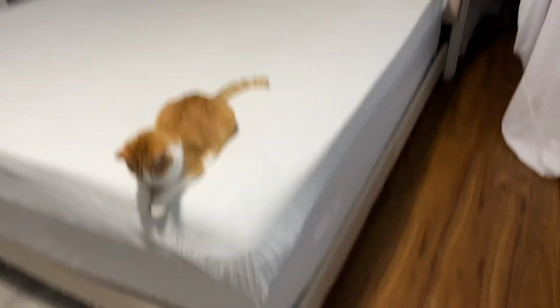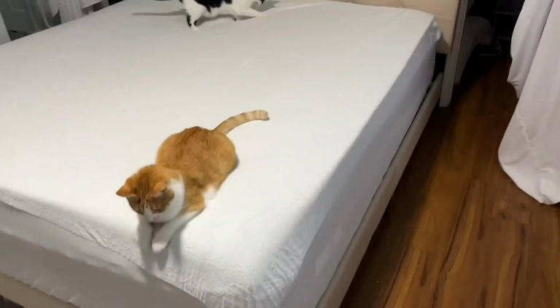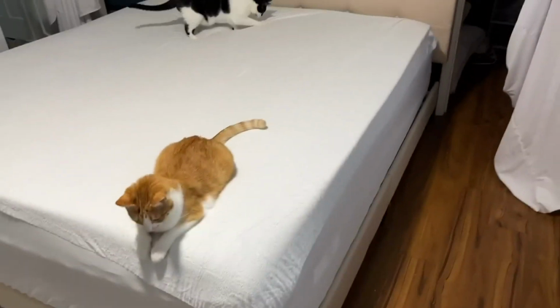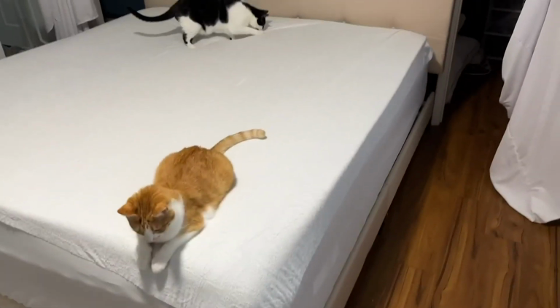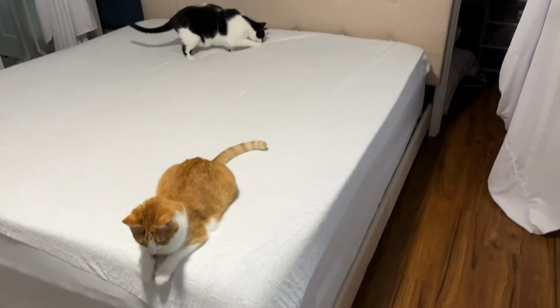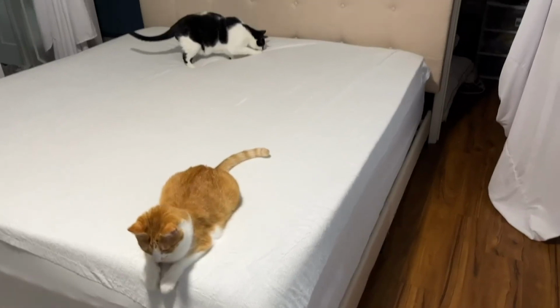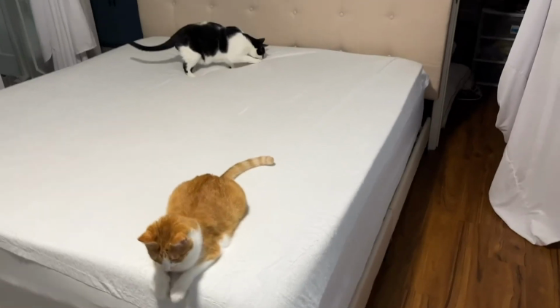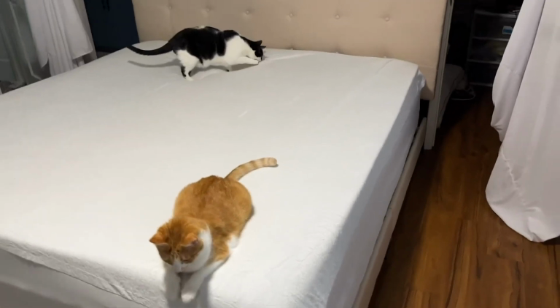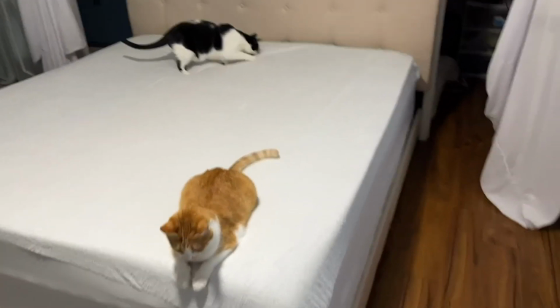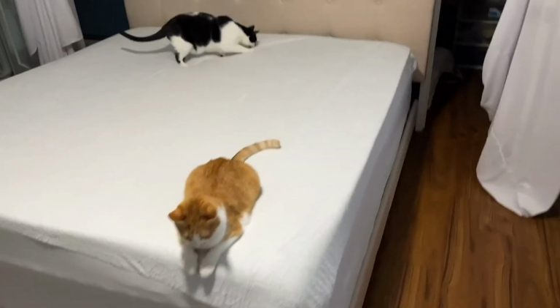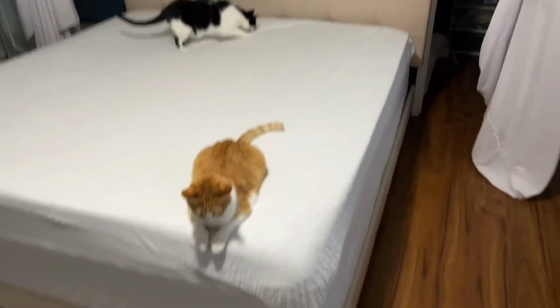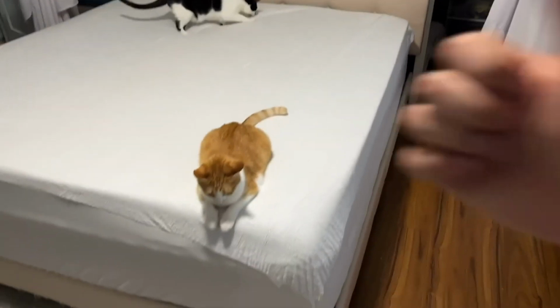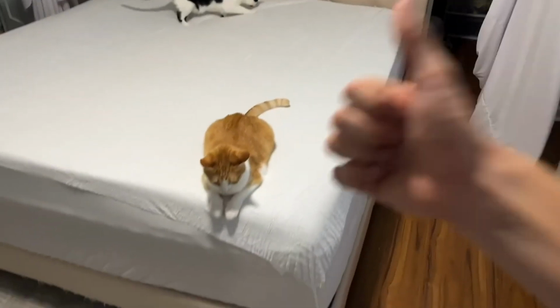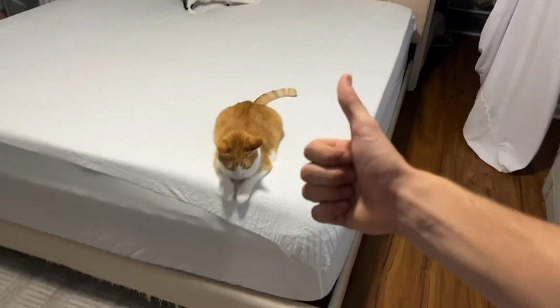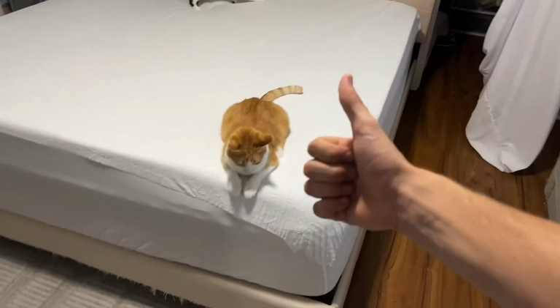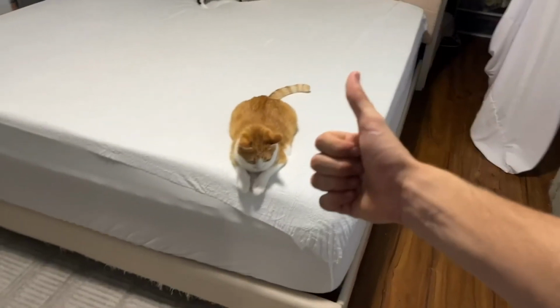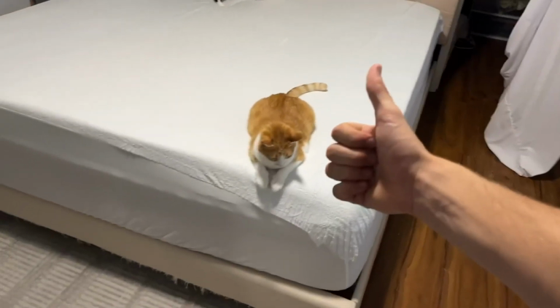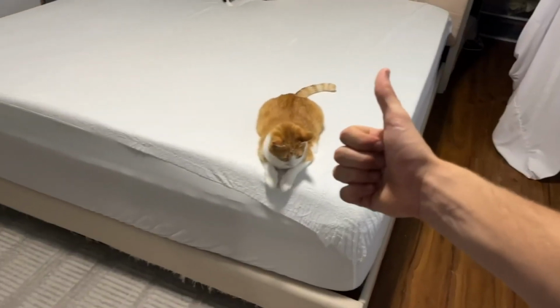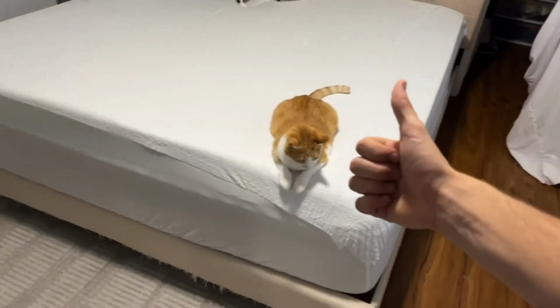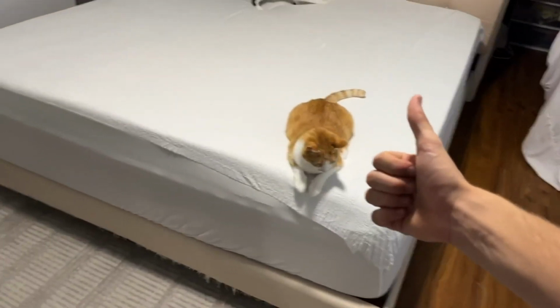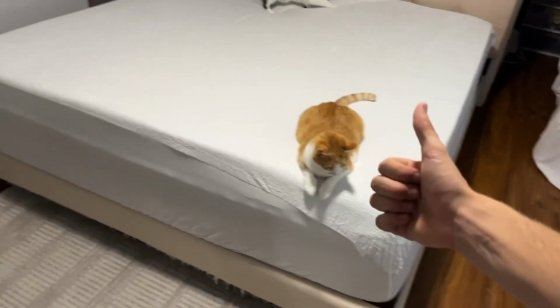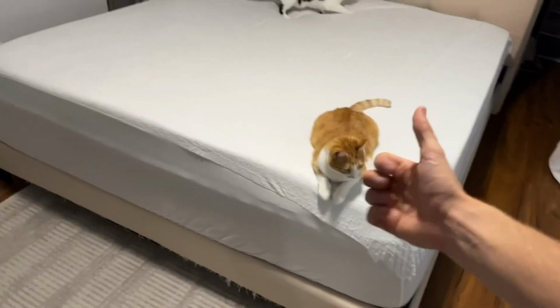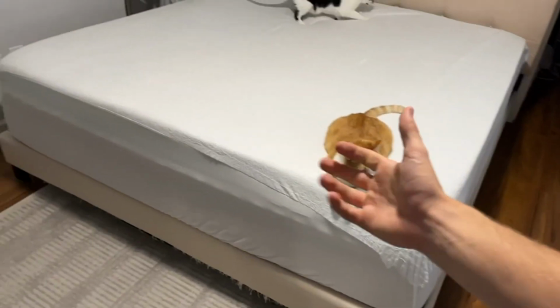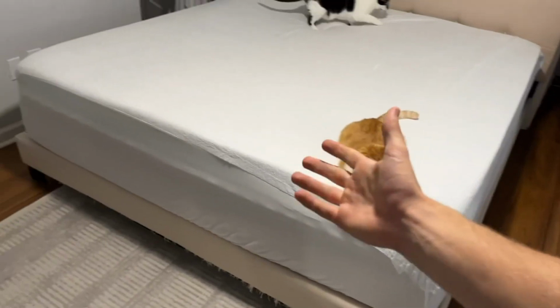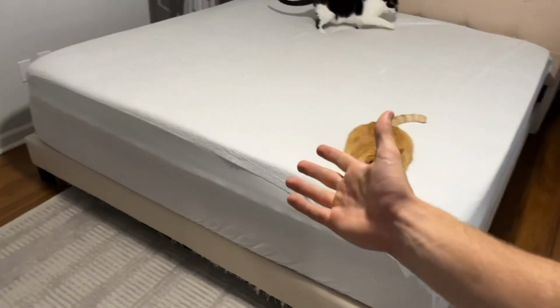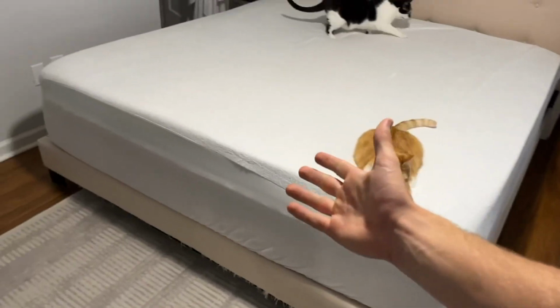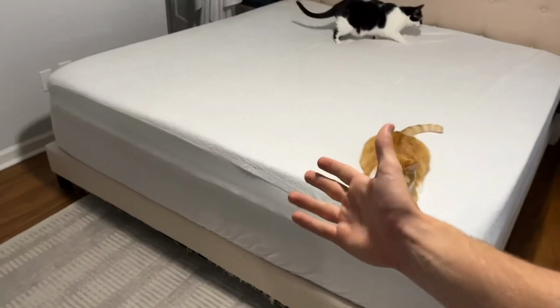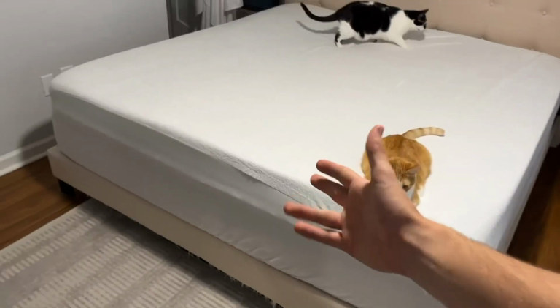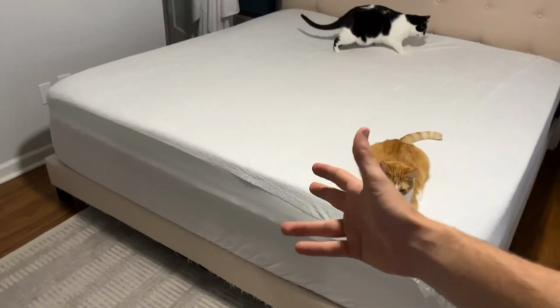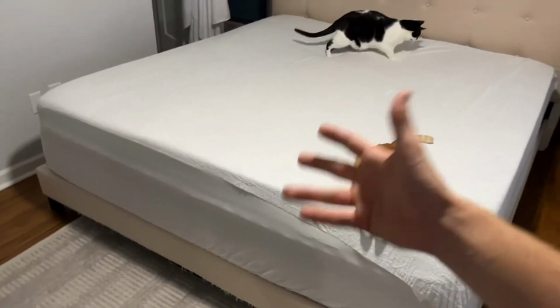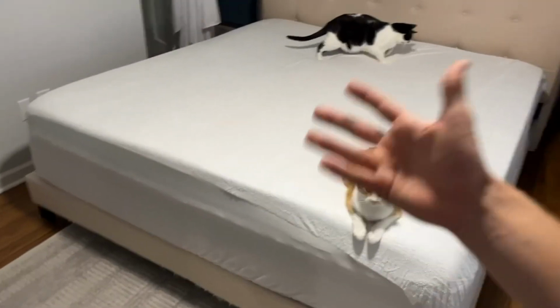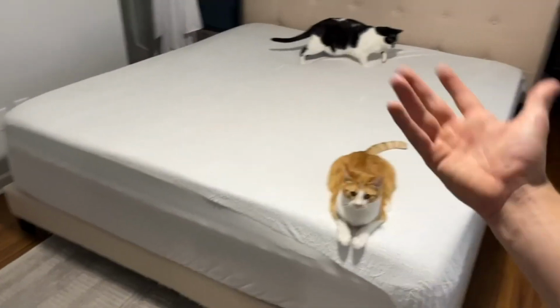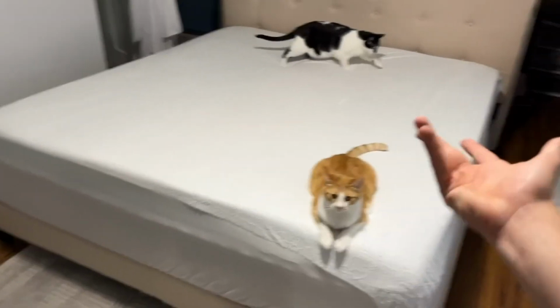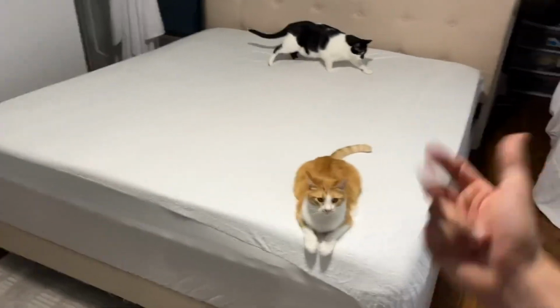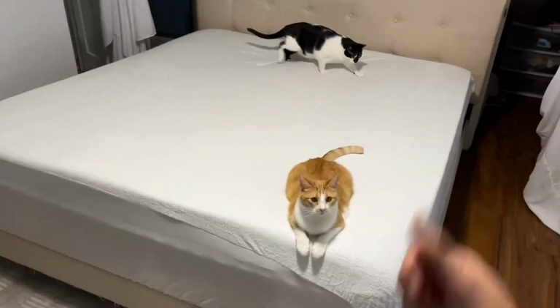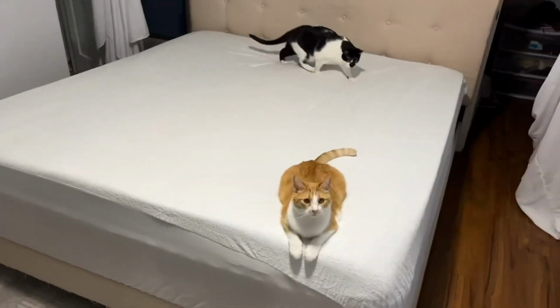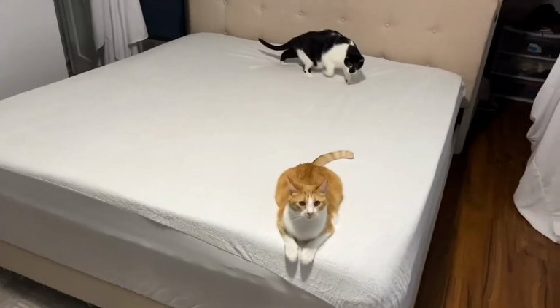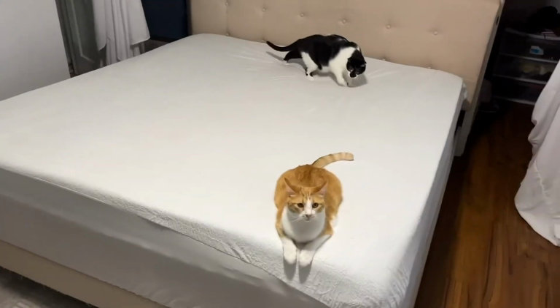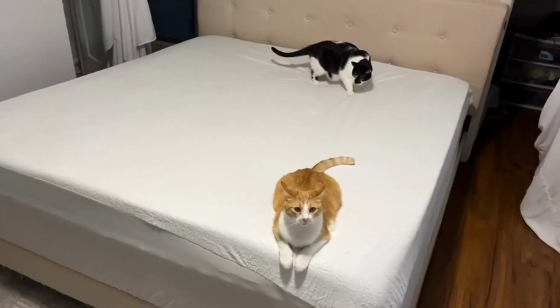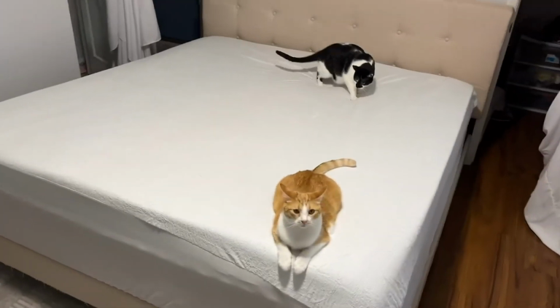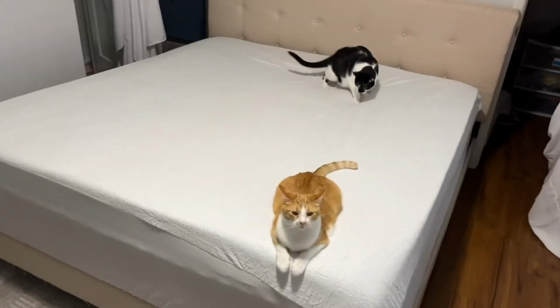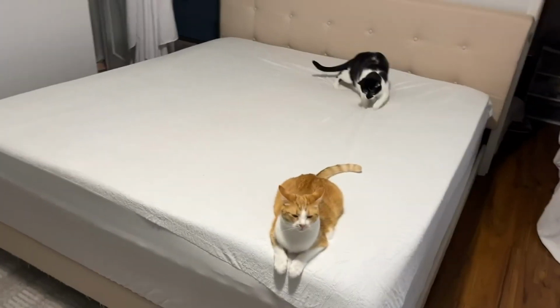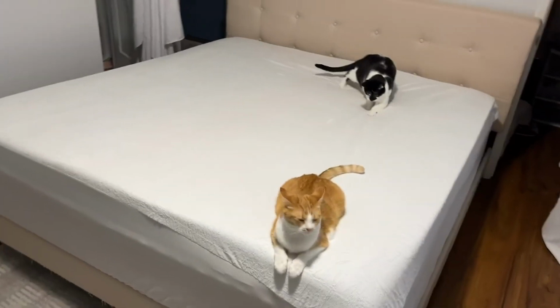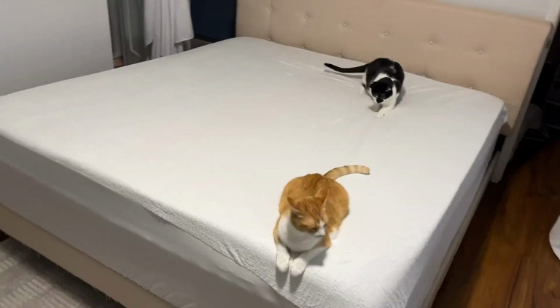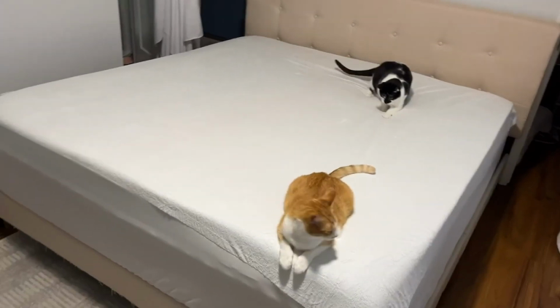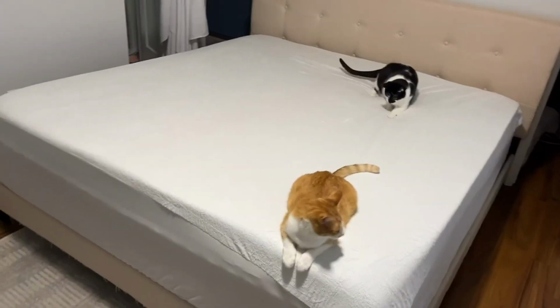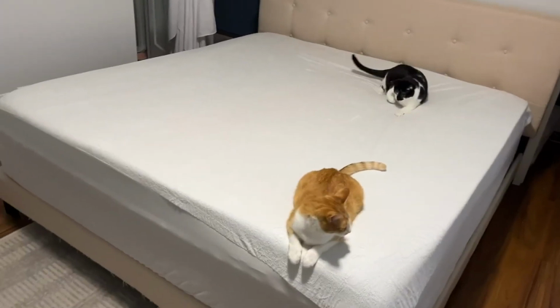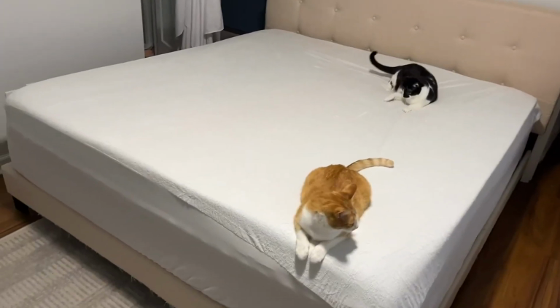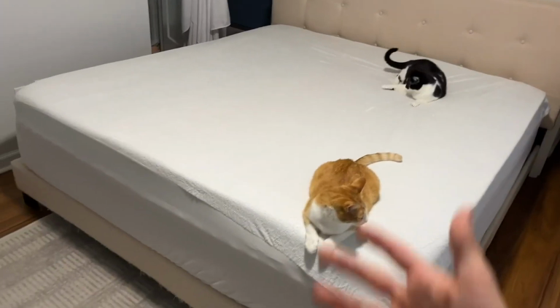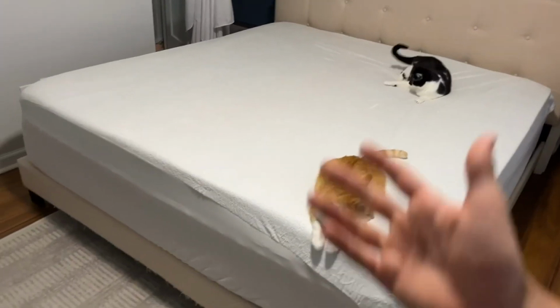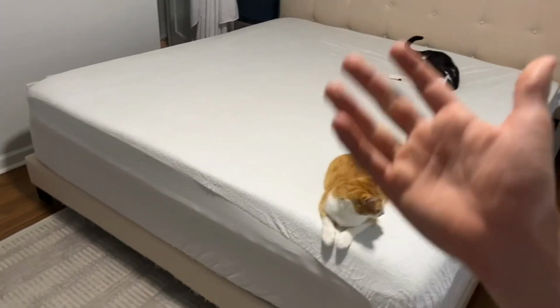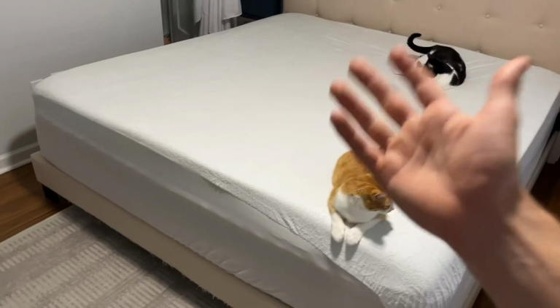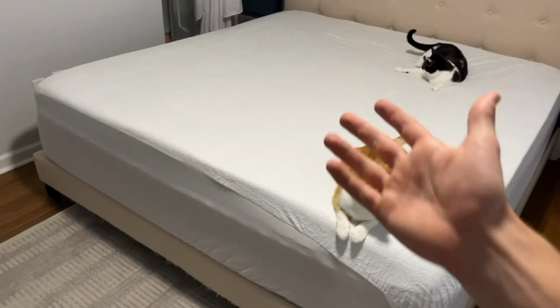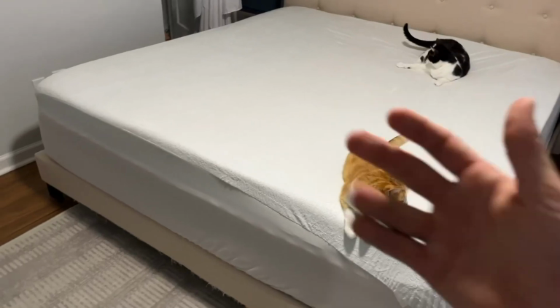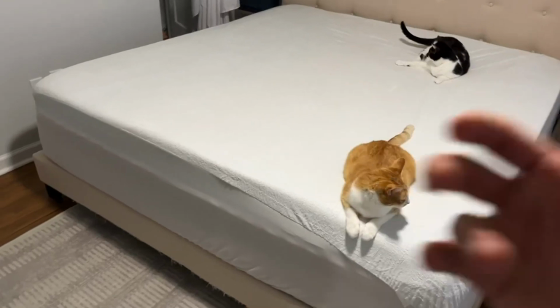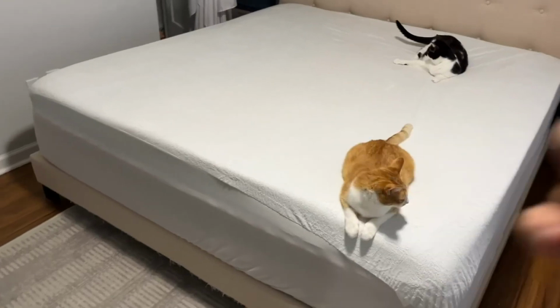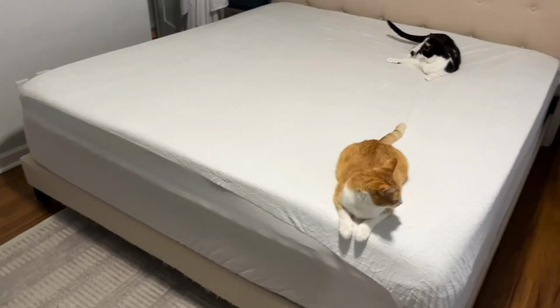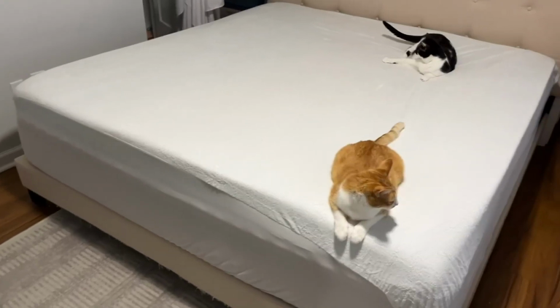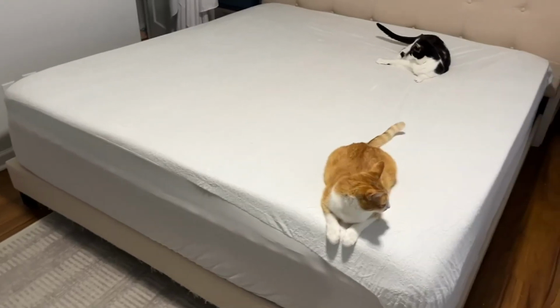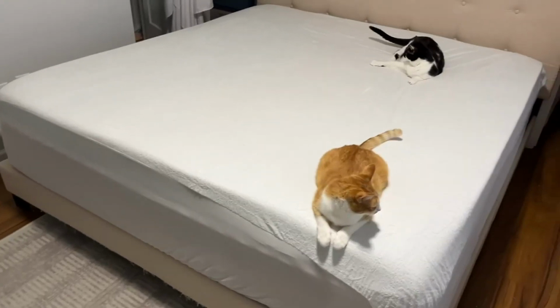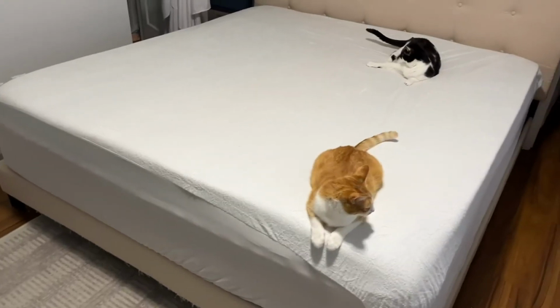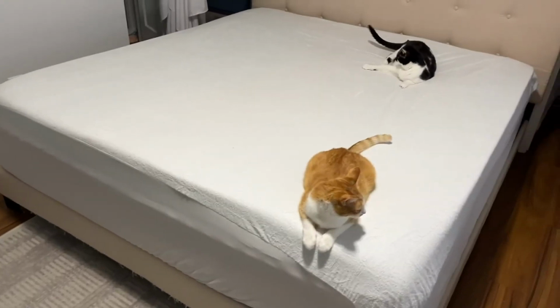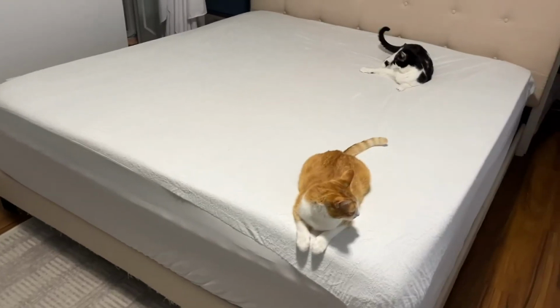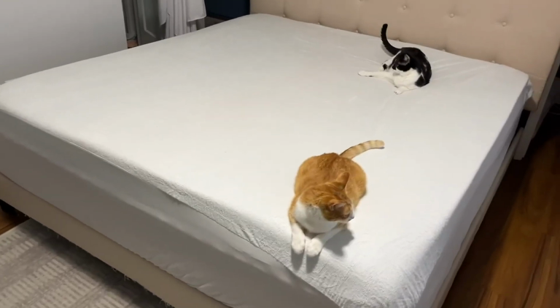So overall I definitely give this product a thumbs up. I really enjoy it and I can sleep safe at night knowing that my mattress is going to be protected.